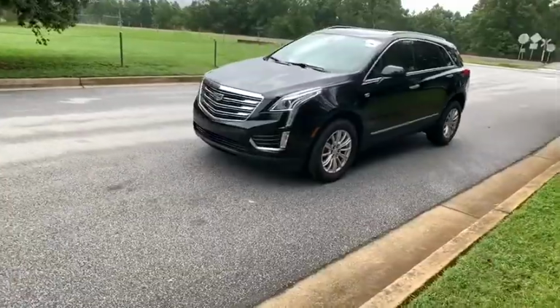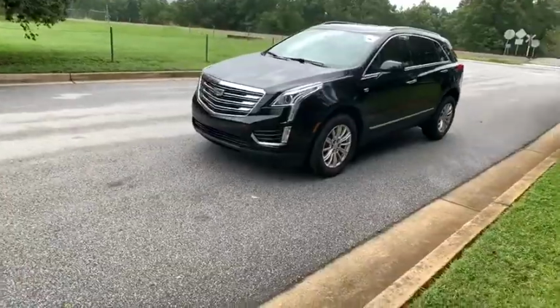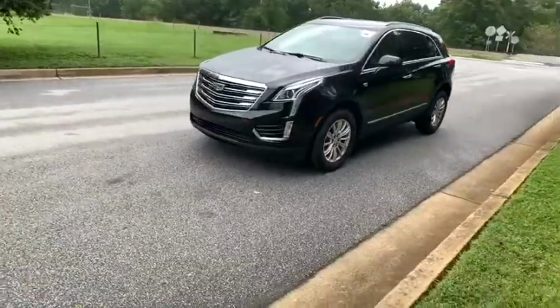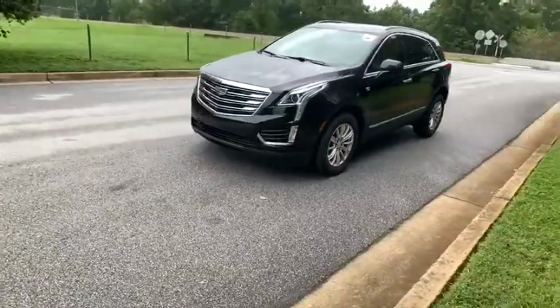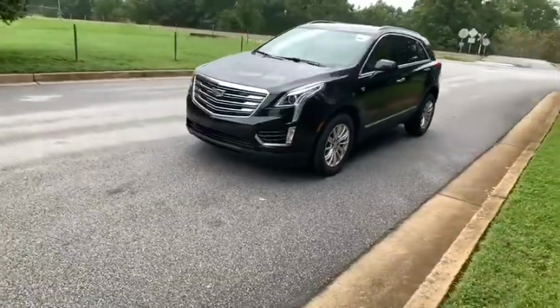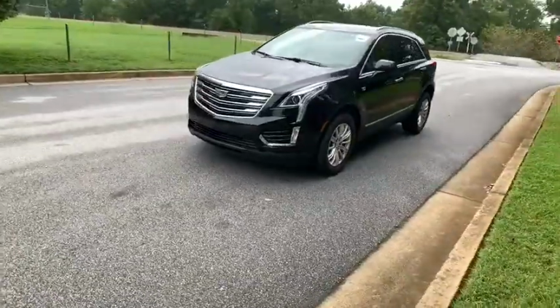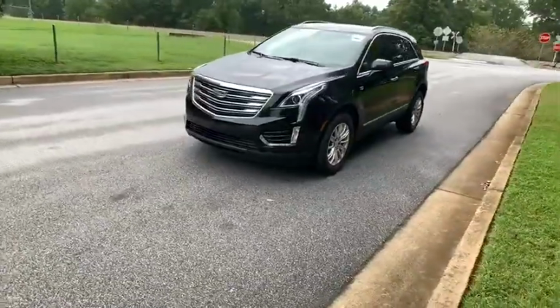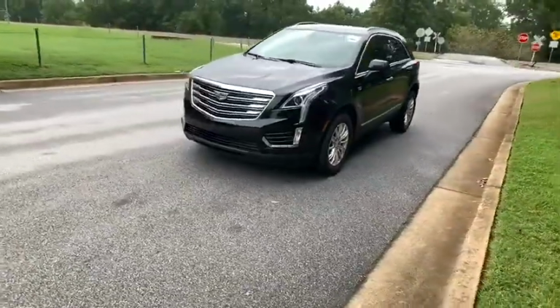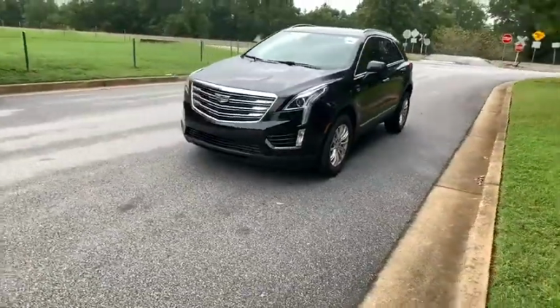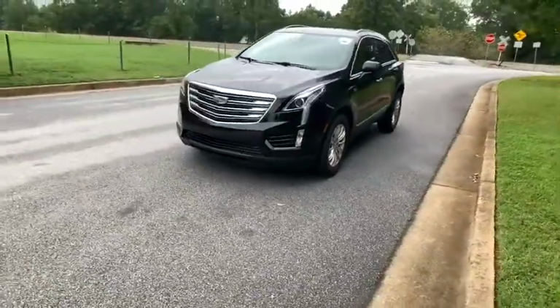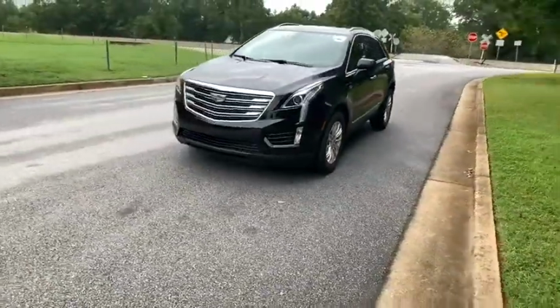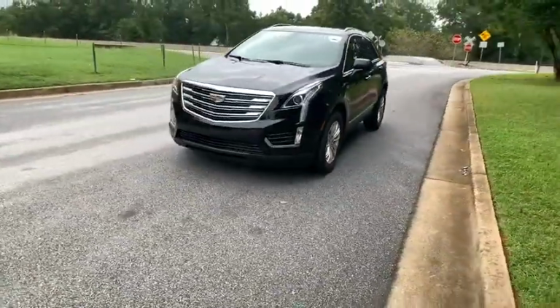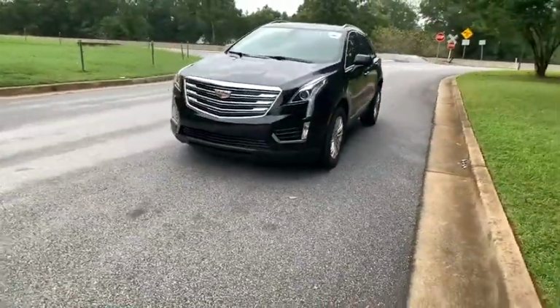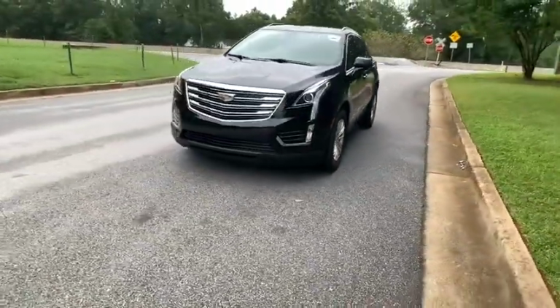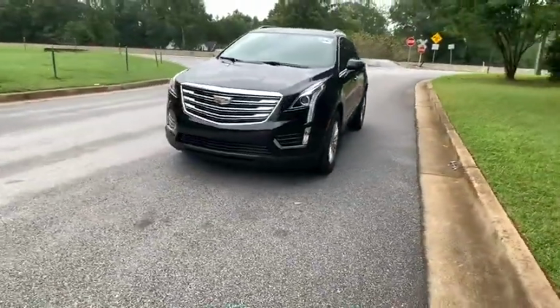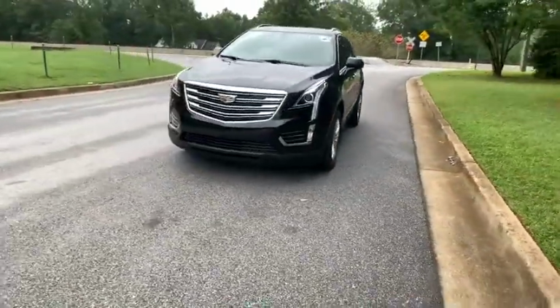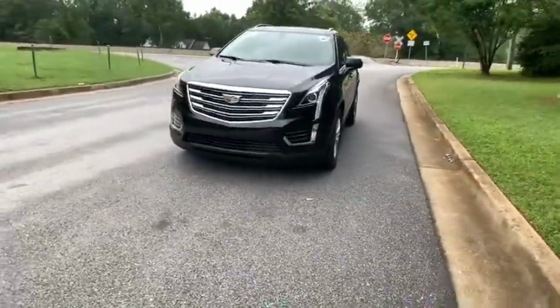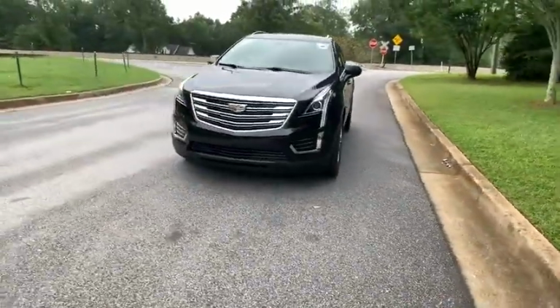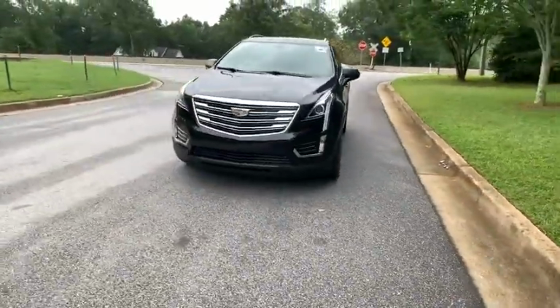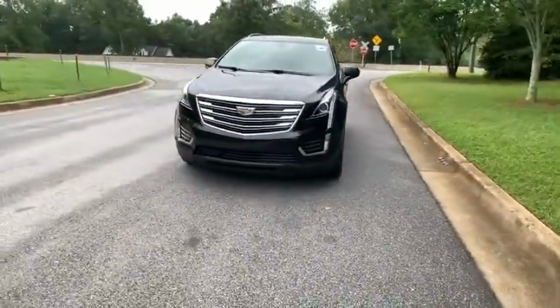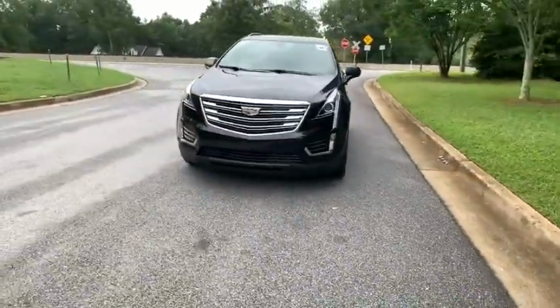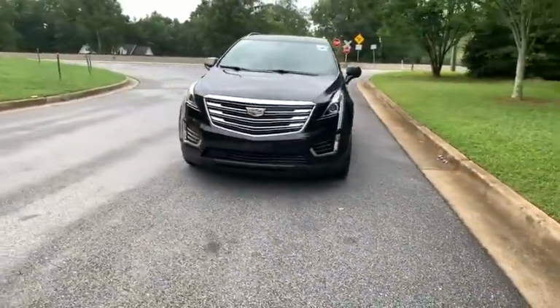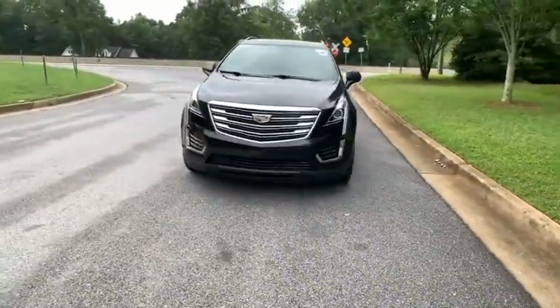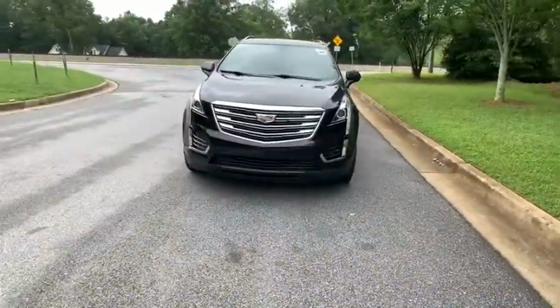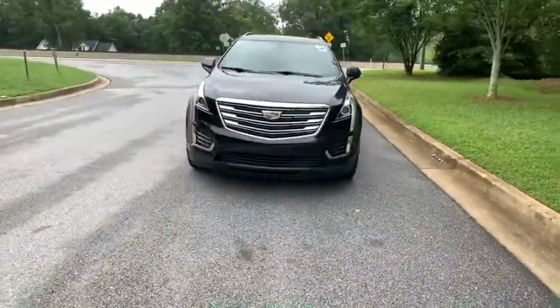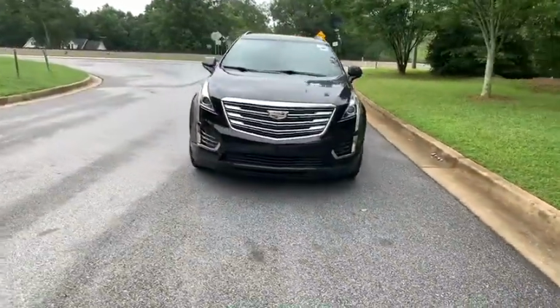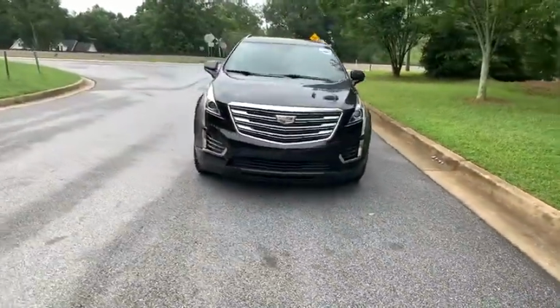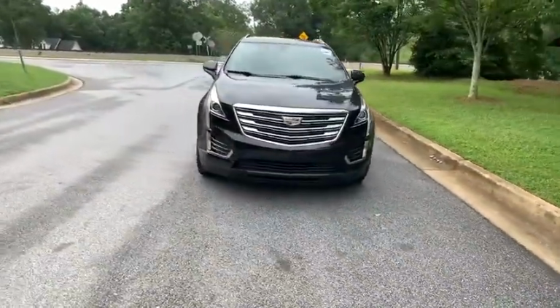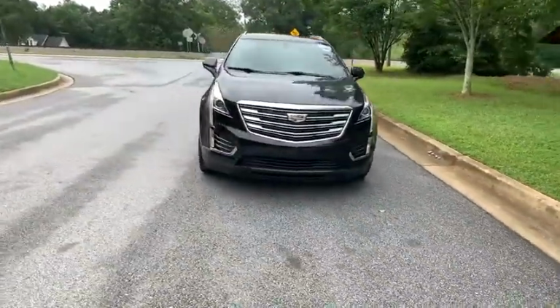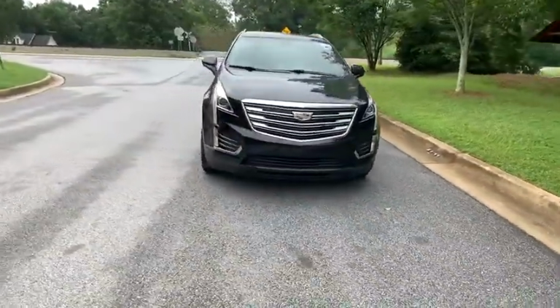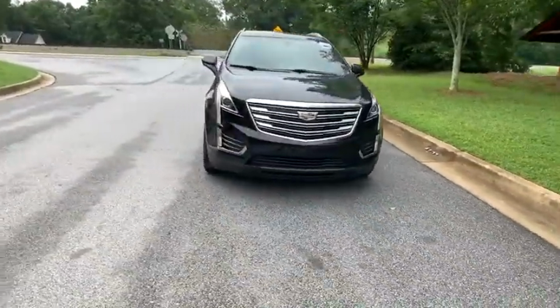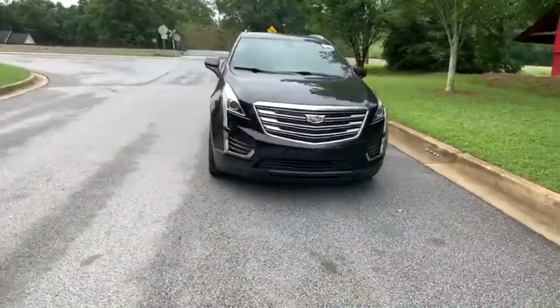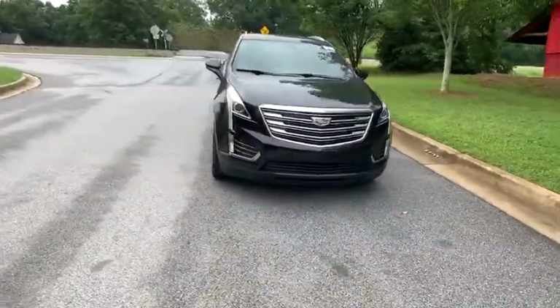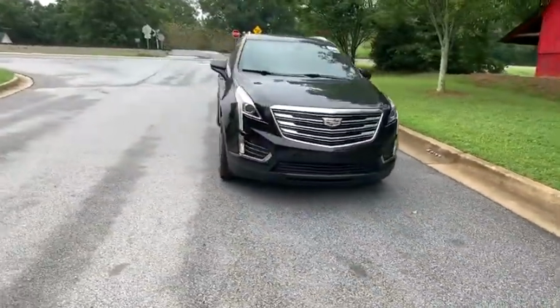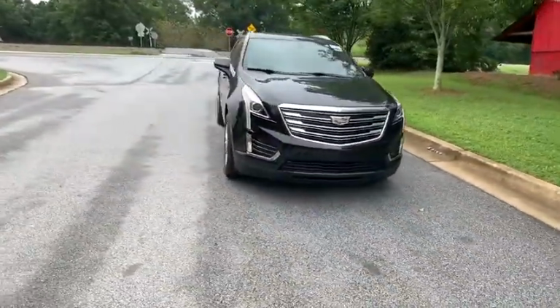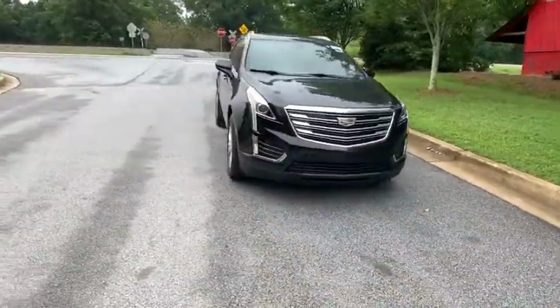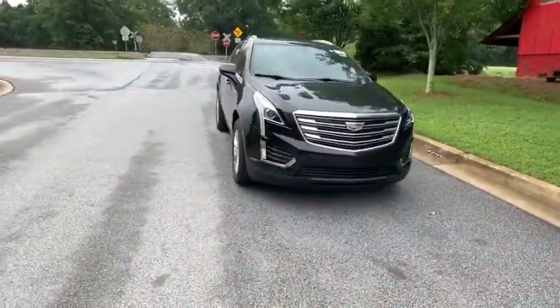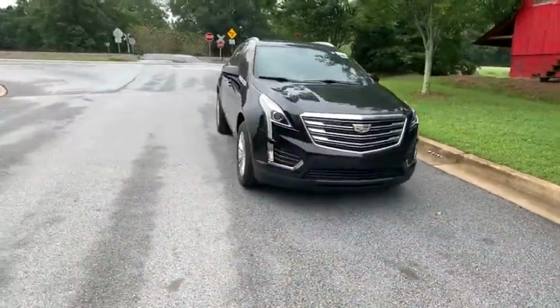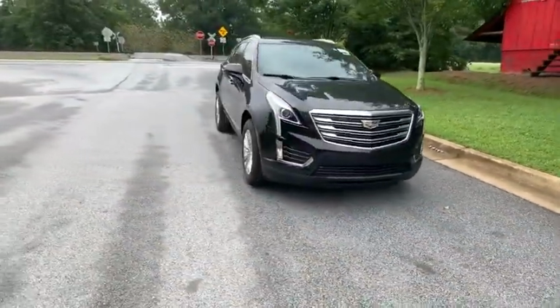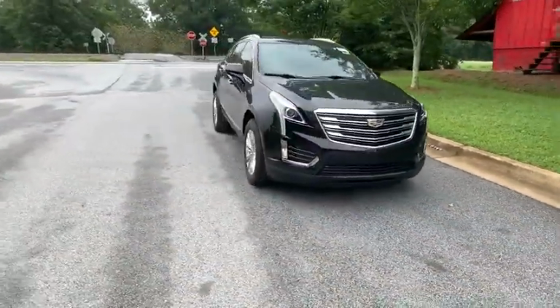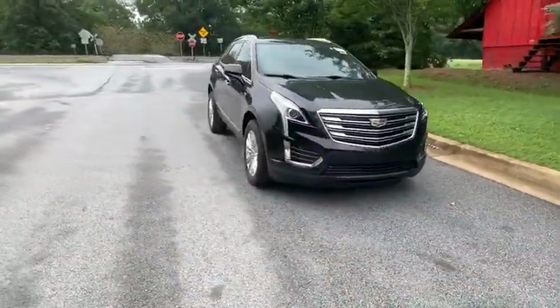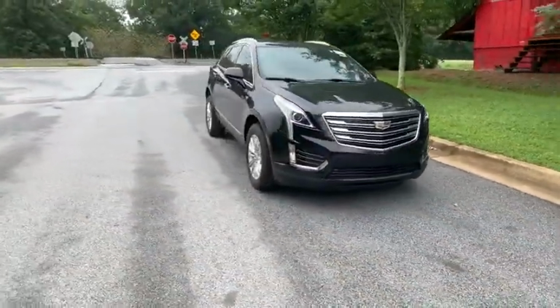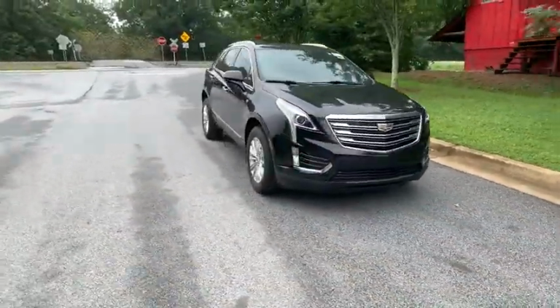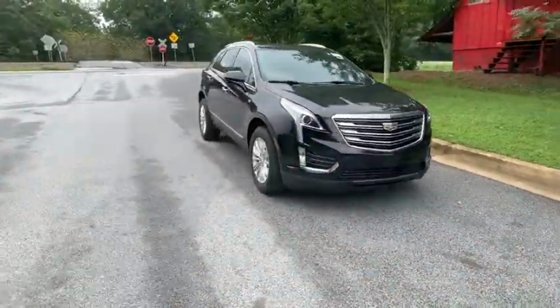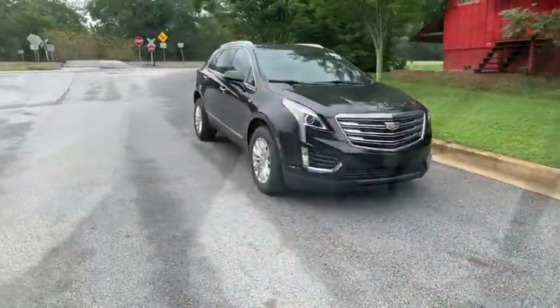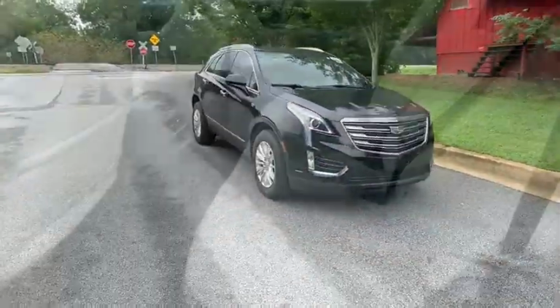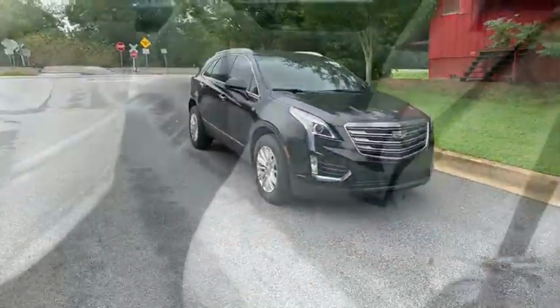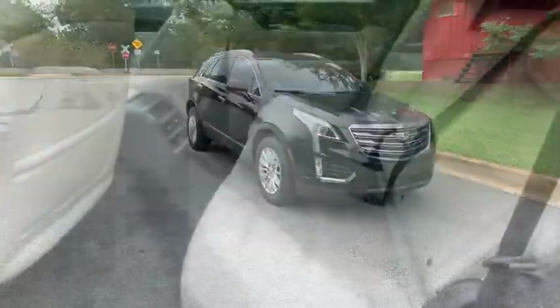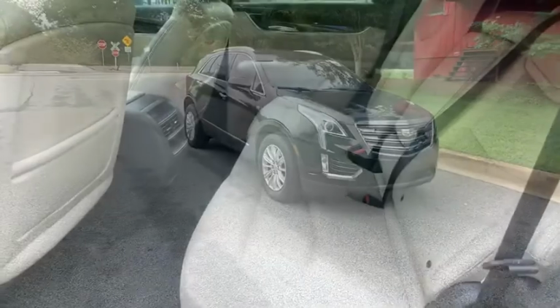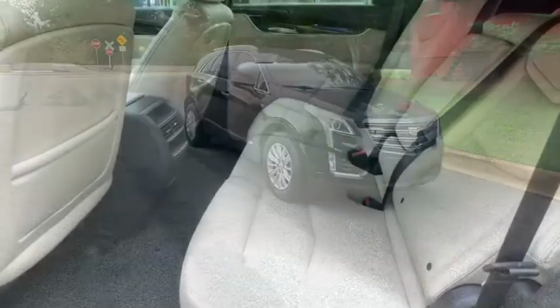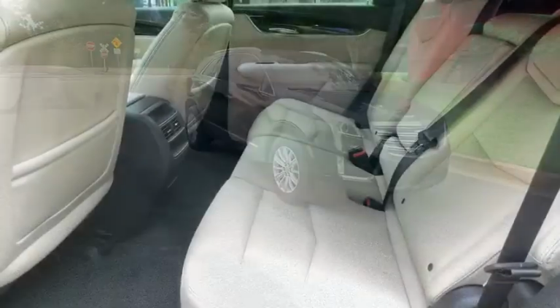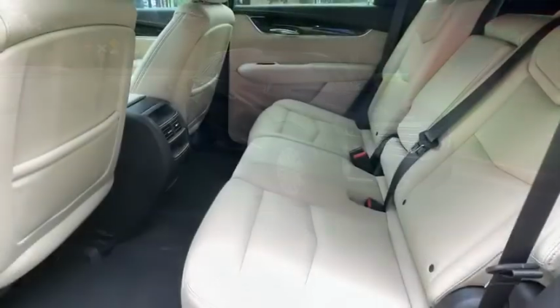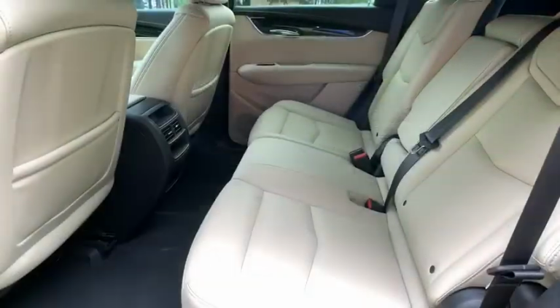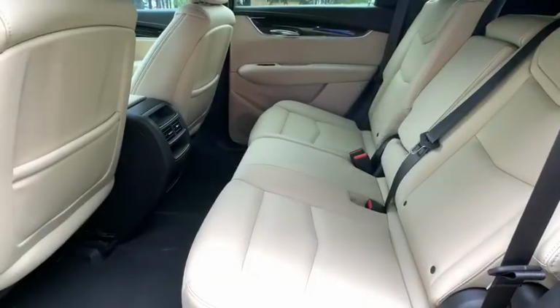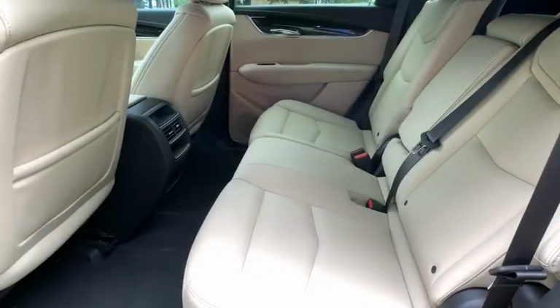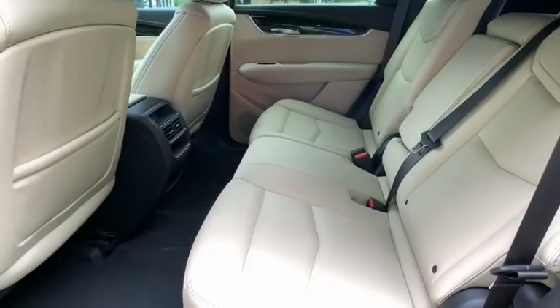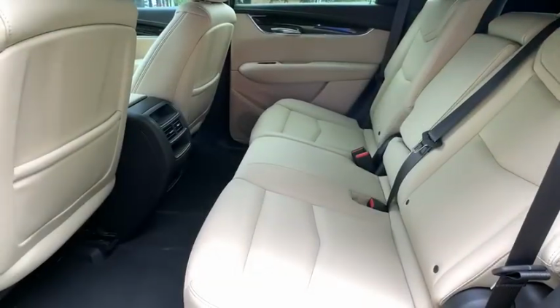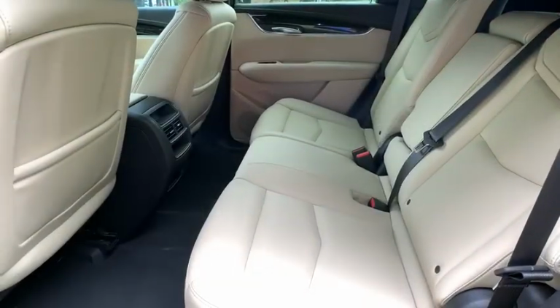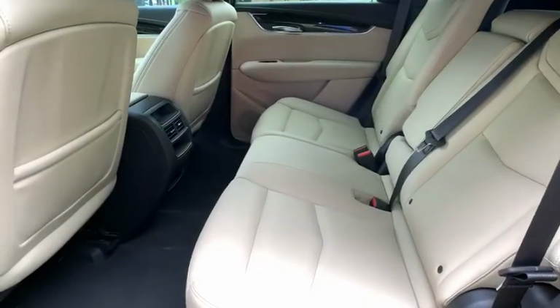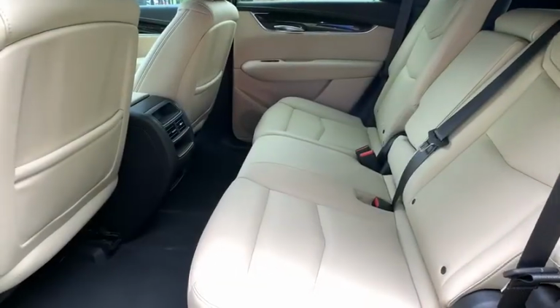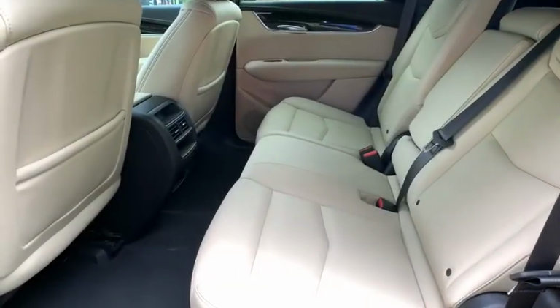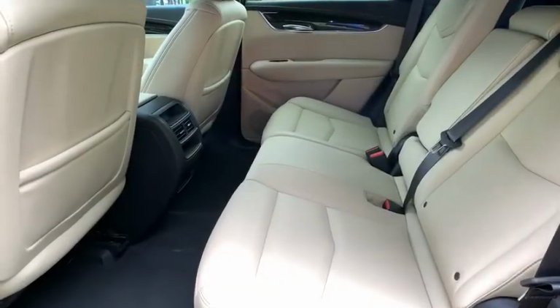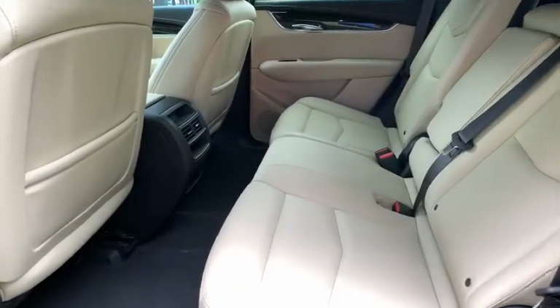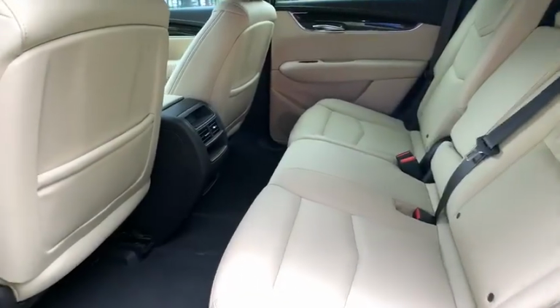This vehicle has less than 15,000 miles. Here are some of this vehicle's great options: keyless entry,